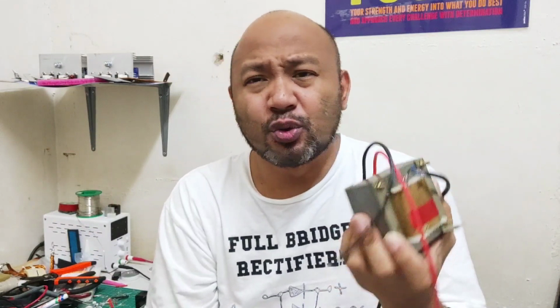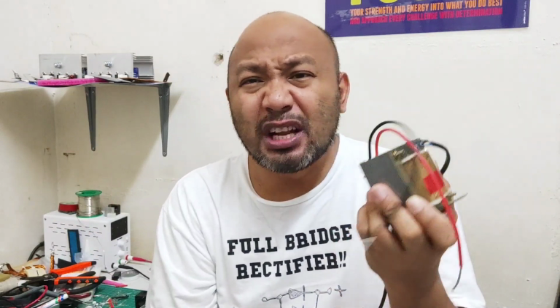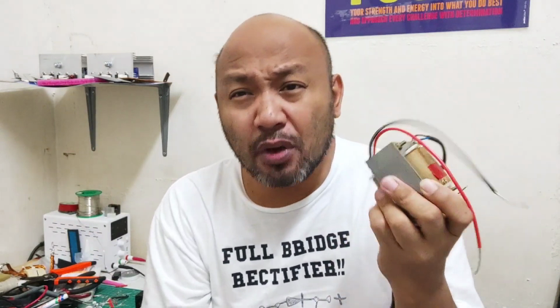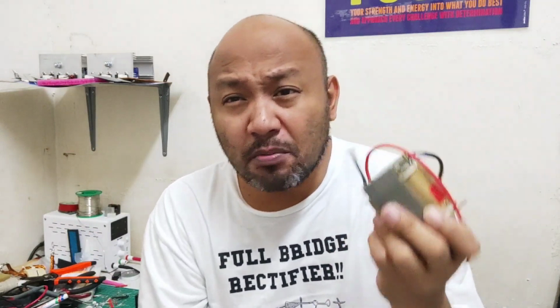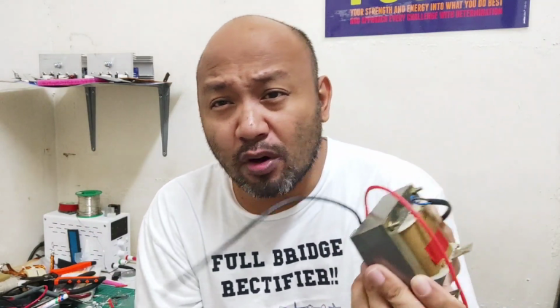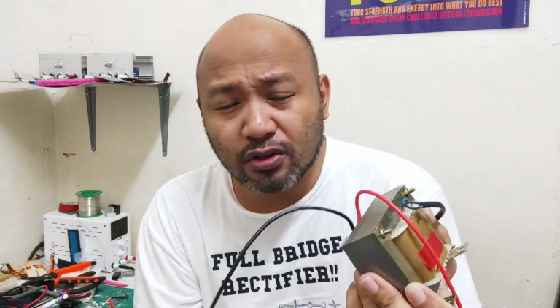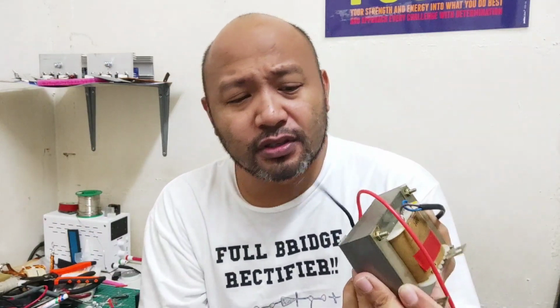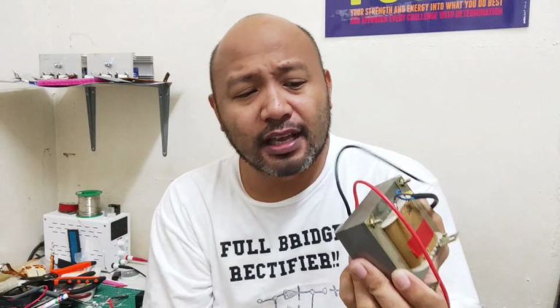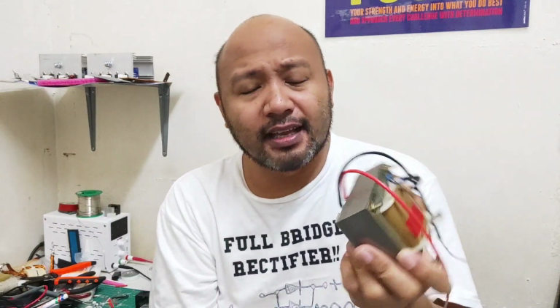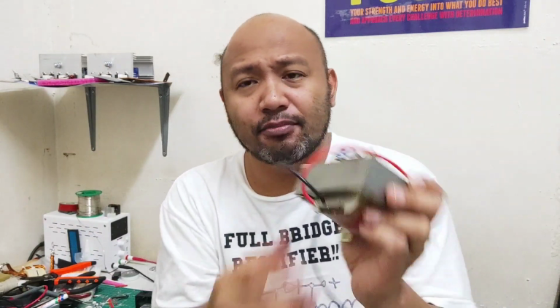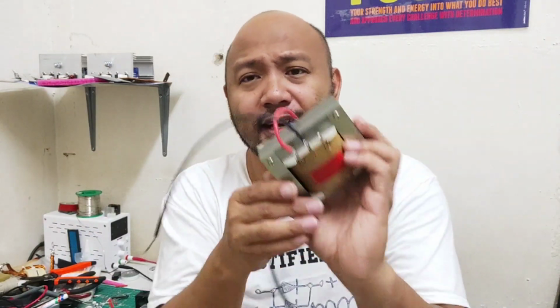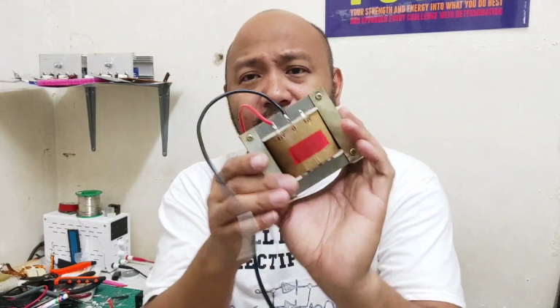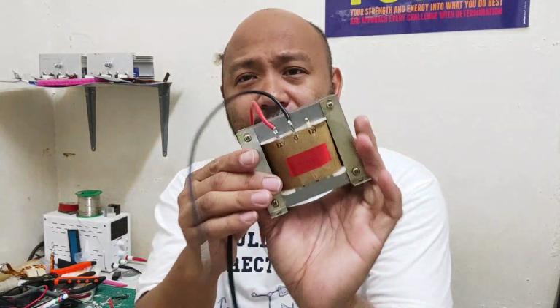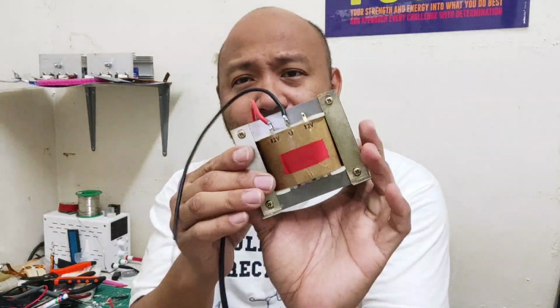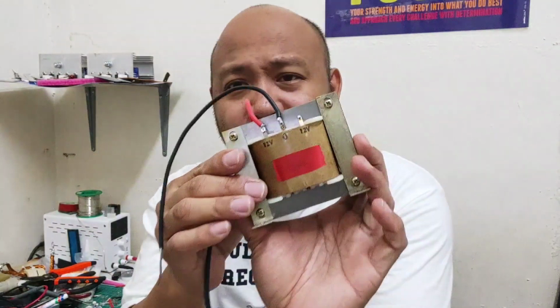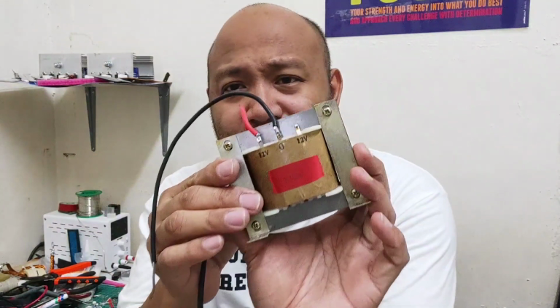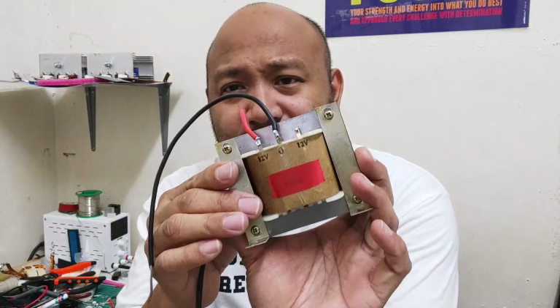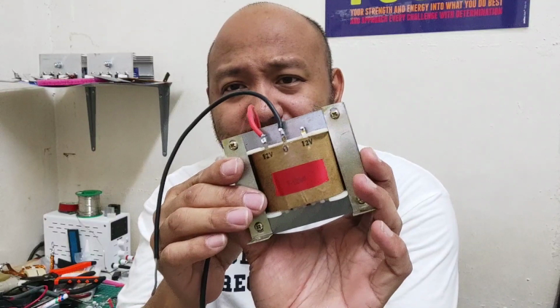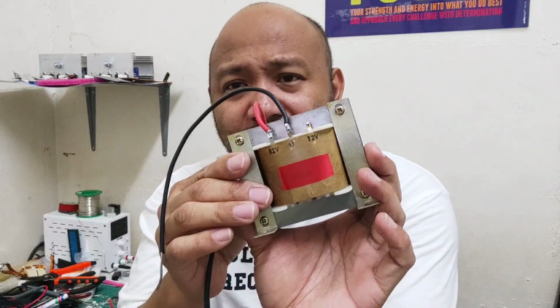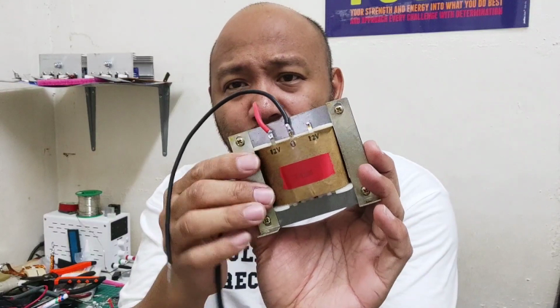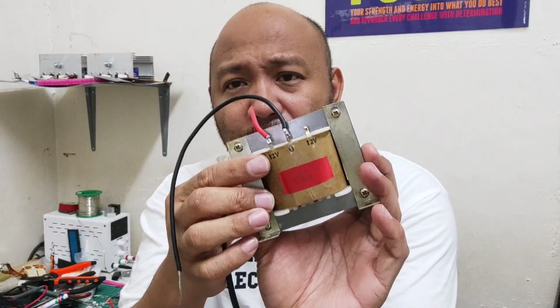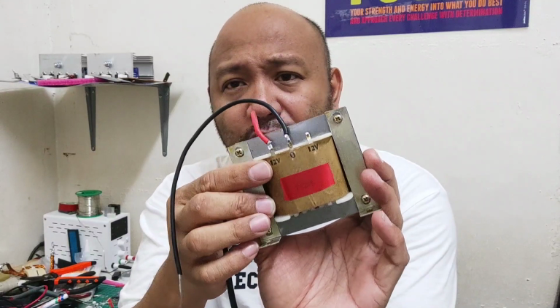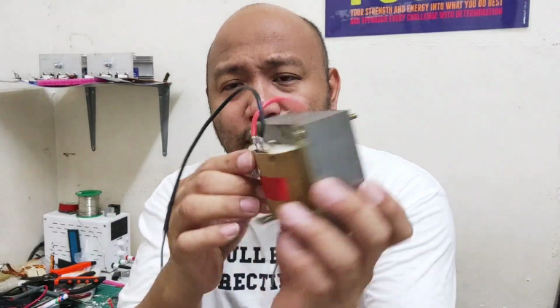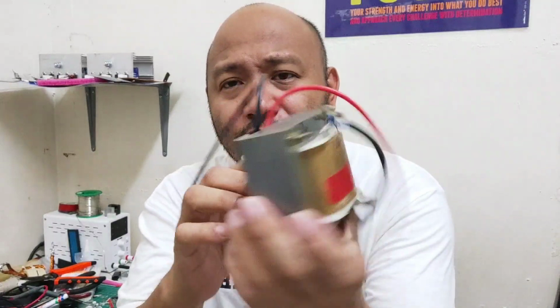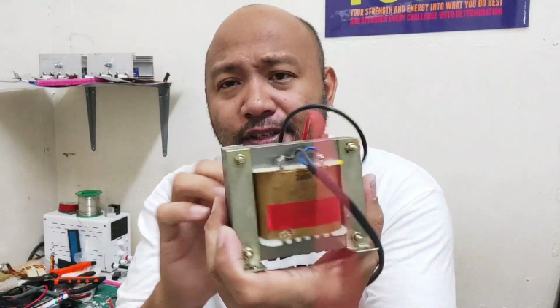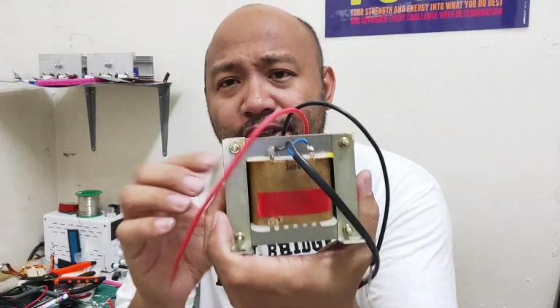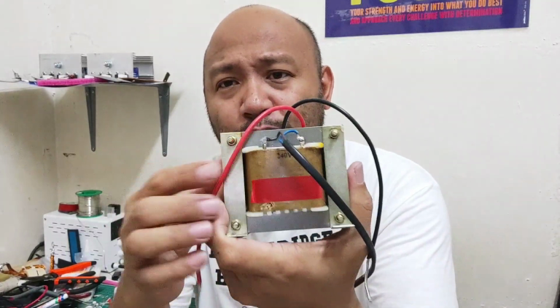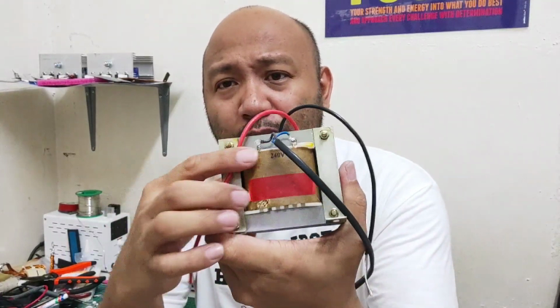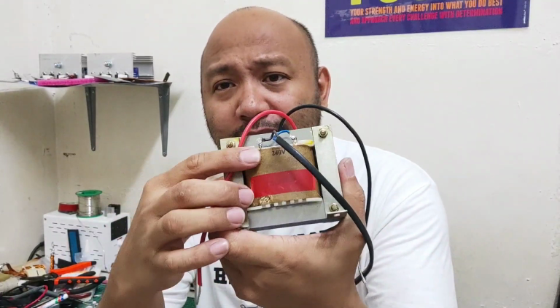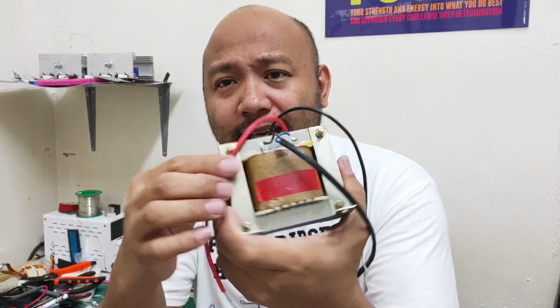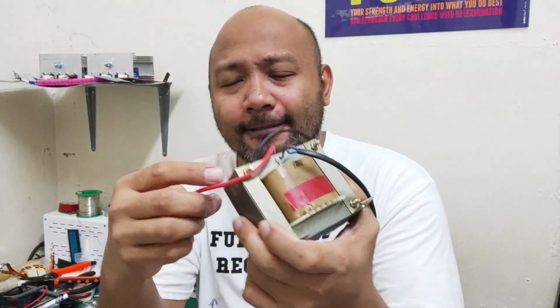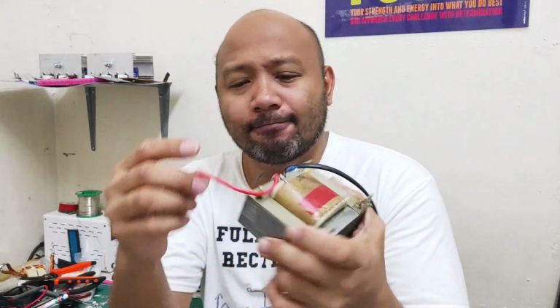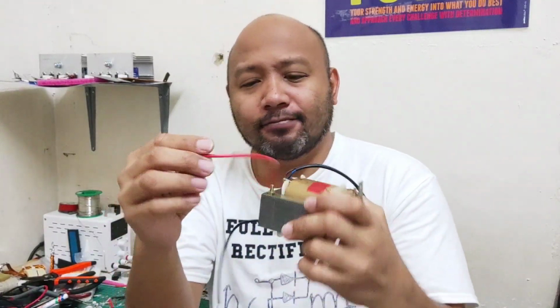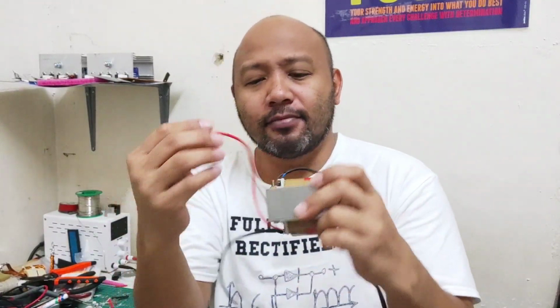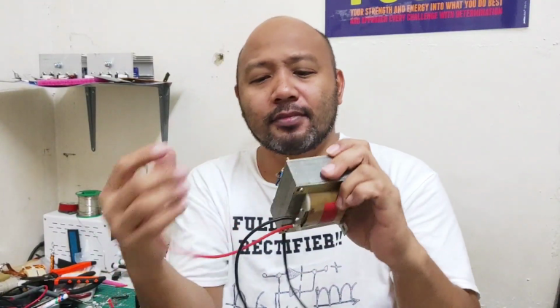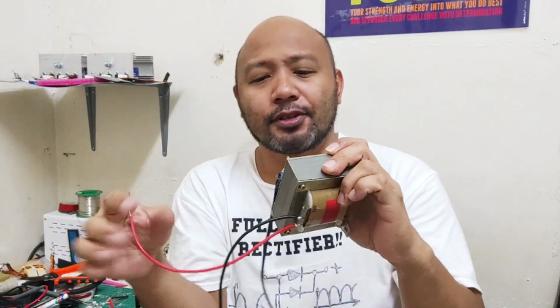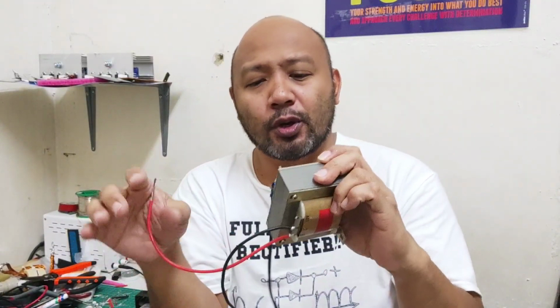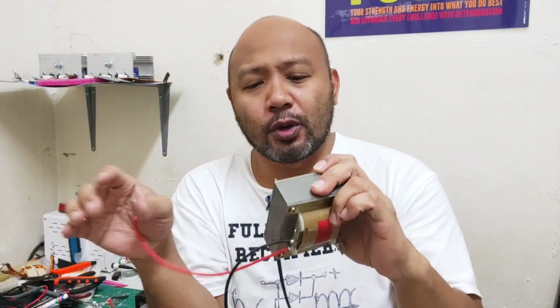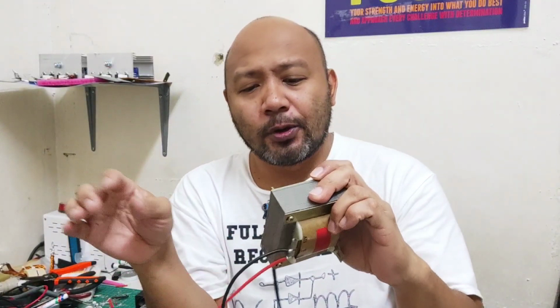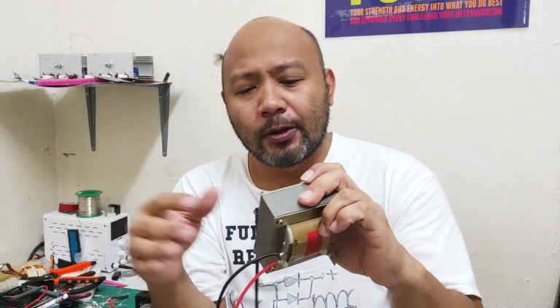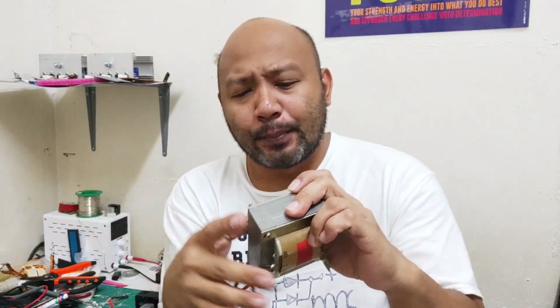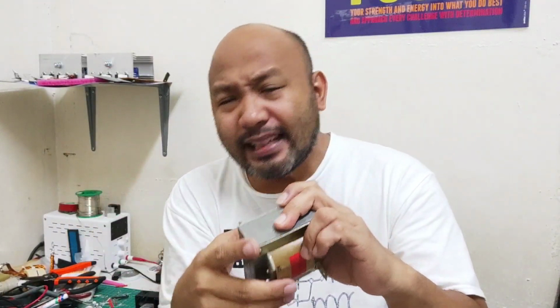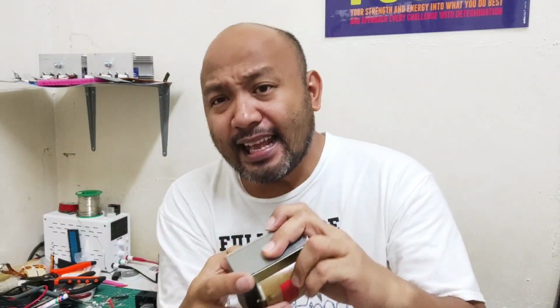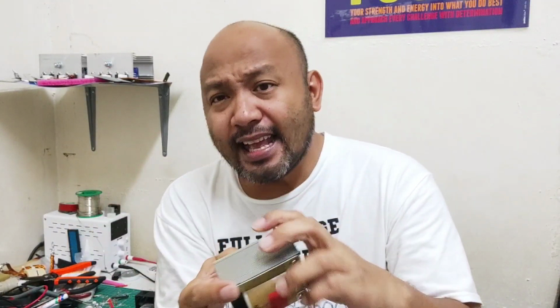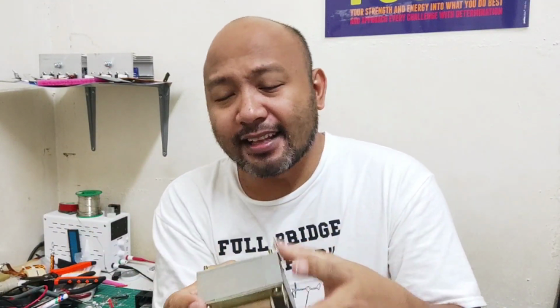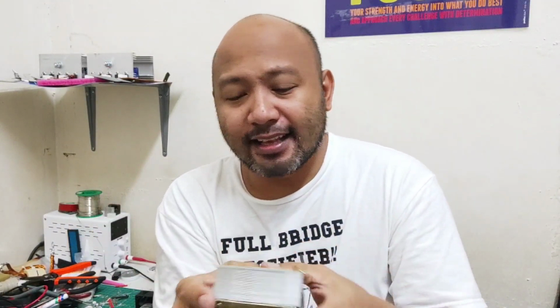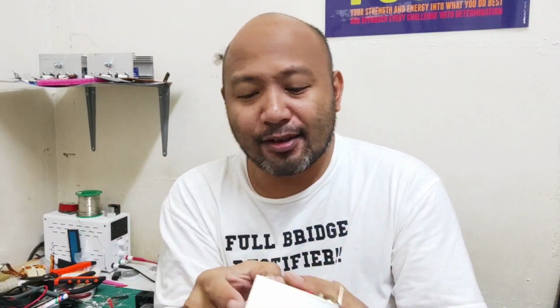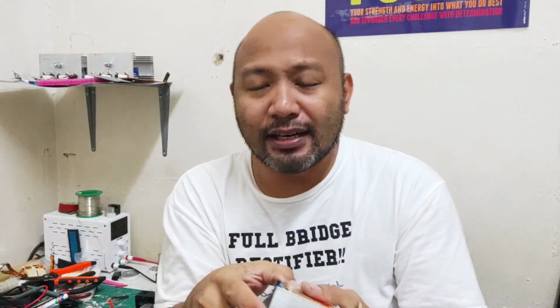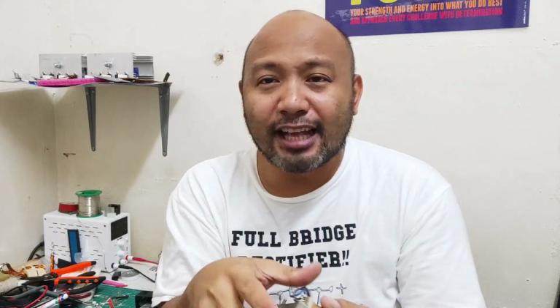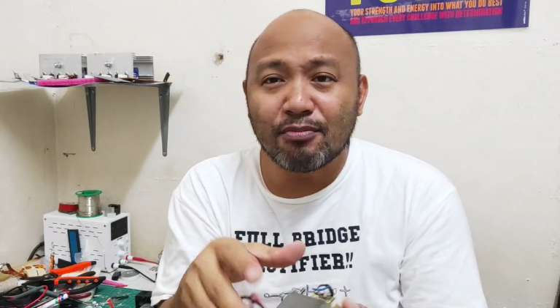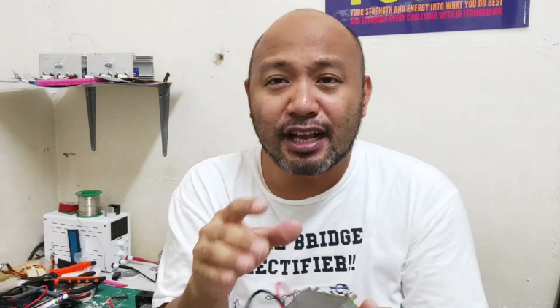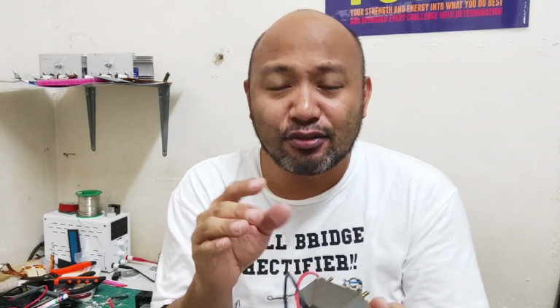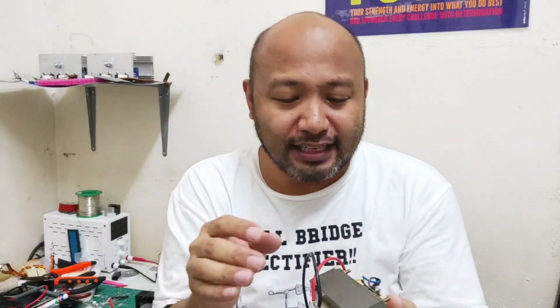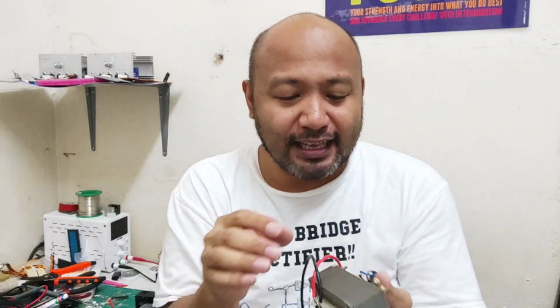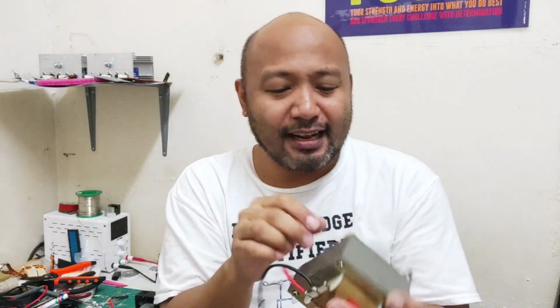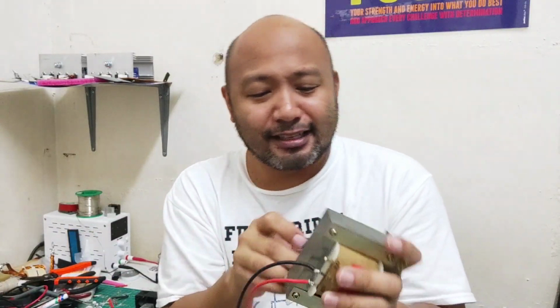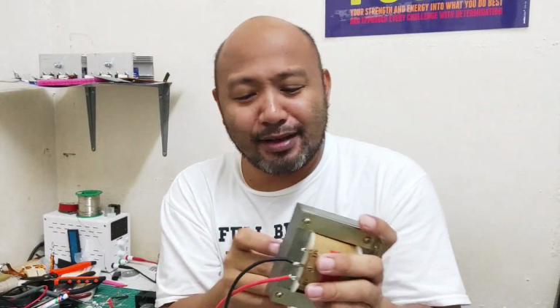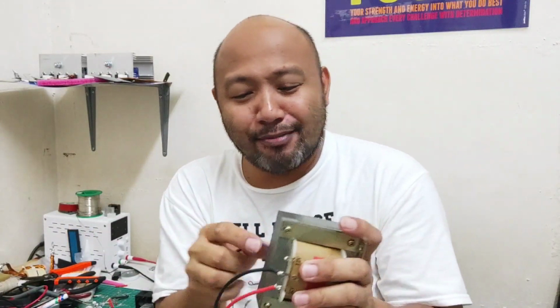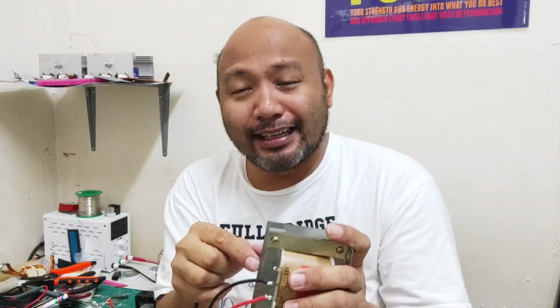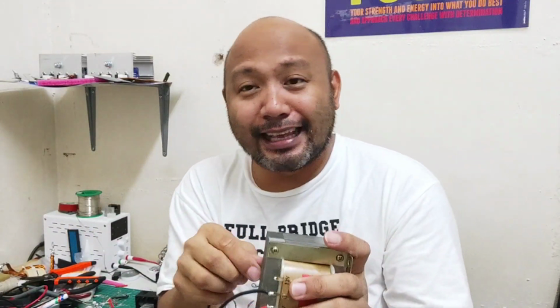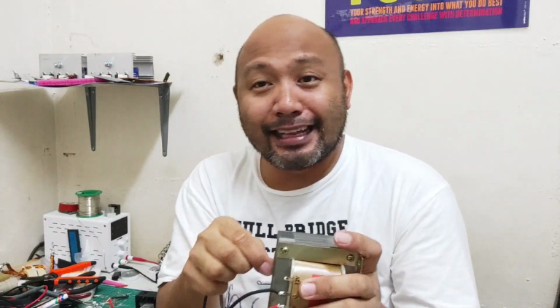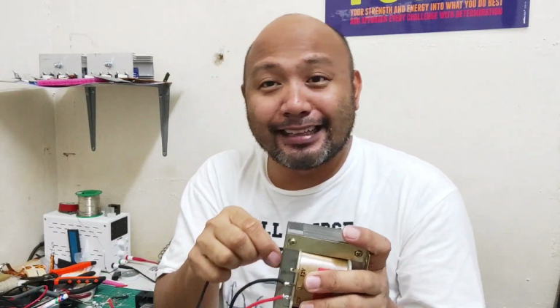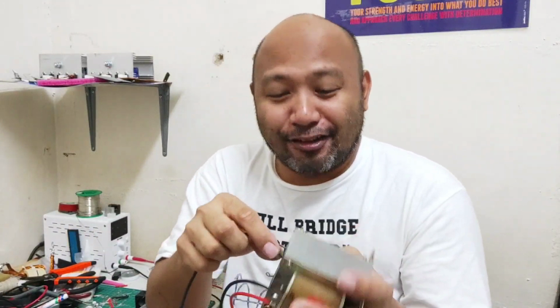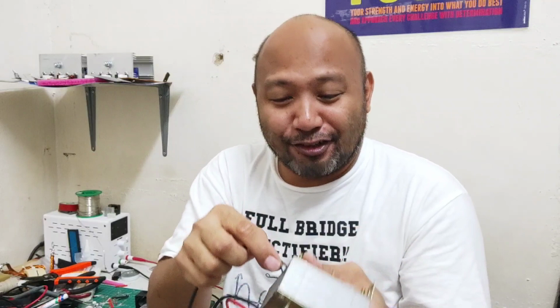Usually 12 volts — yung mga ganito, 12 volts 220. Pwede na yan. Huwag lang tayo masyadong teknikahan kasi baka maging kumplikado.